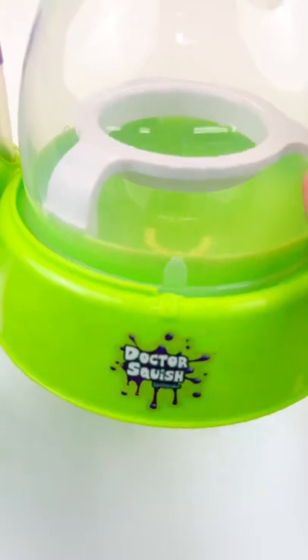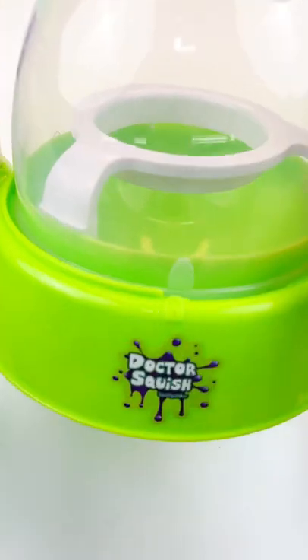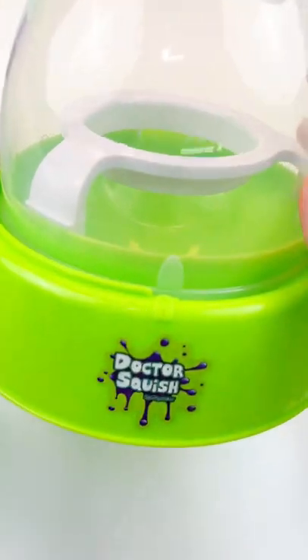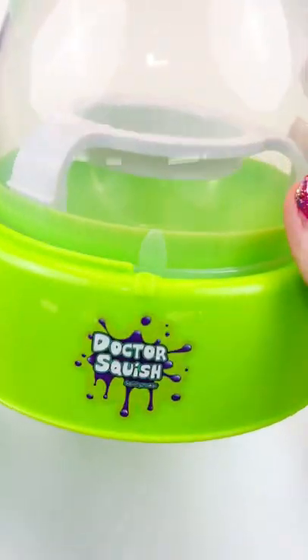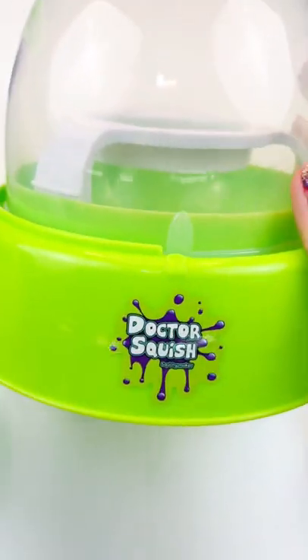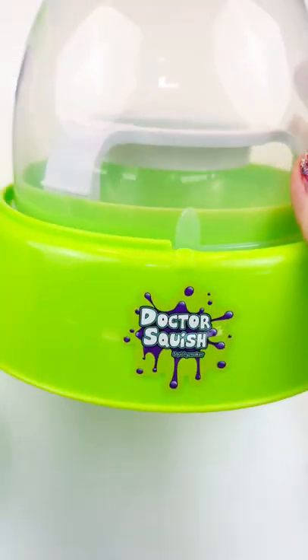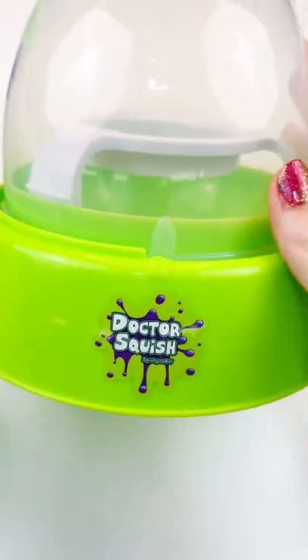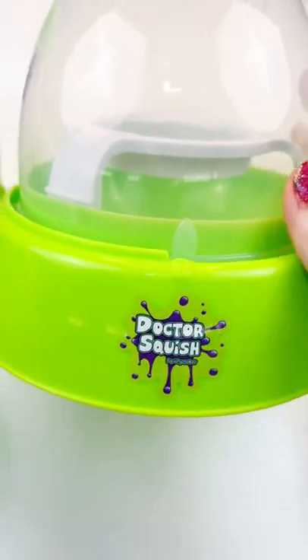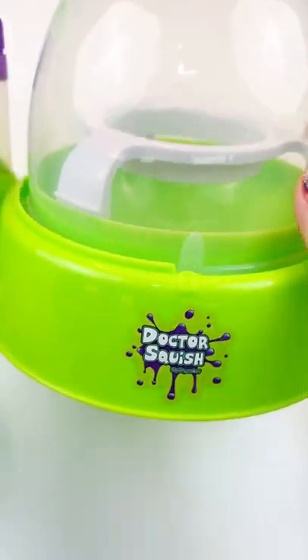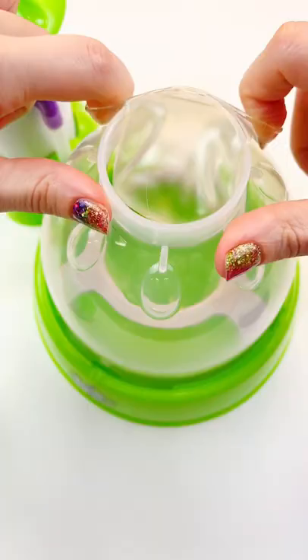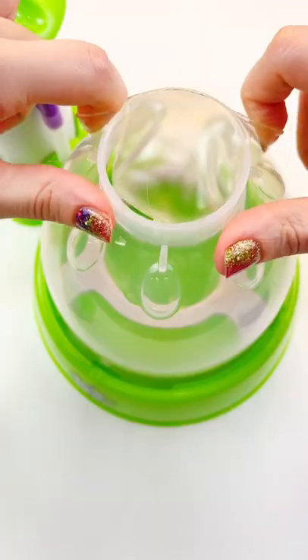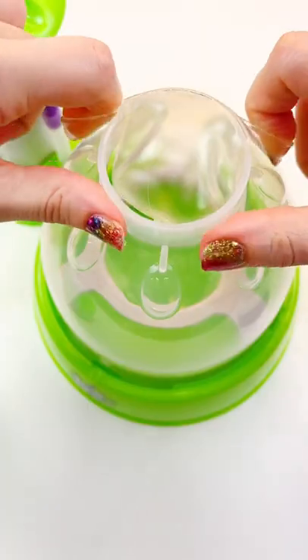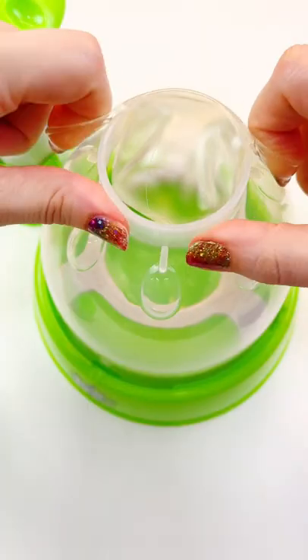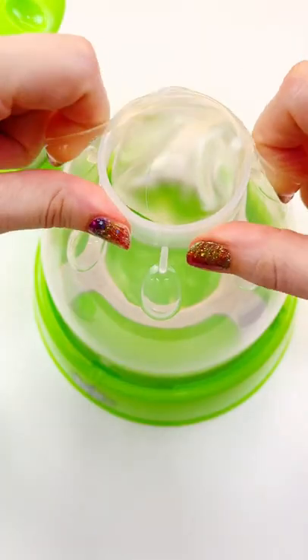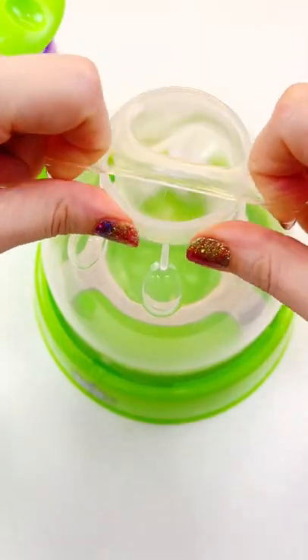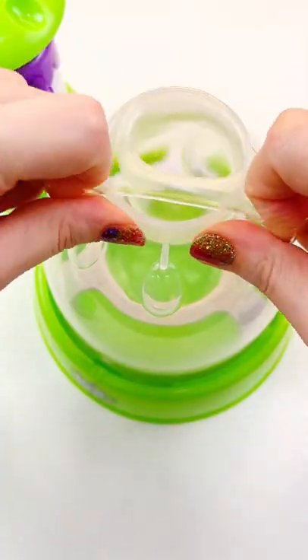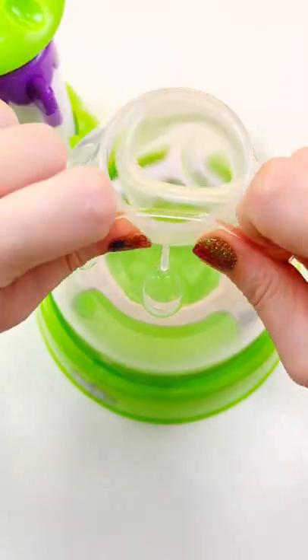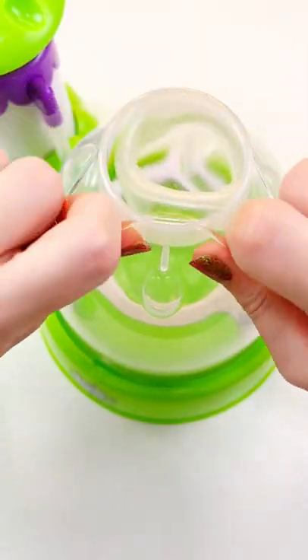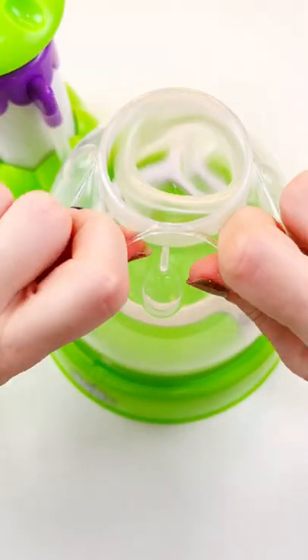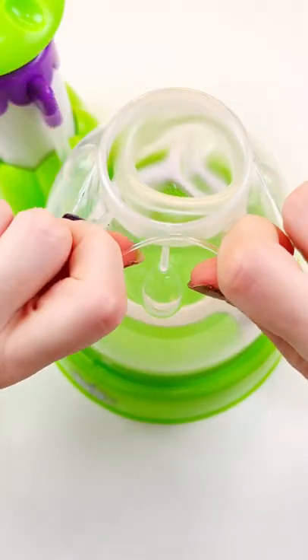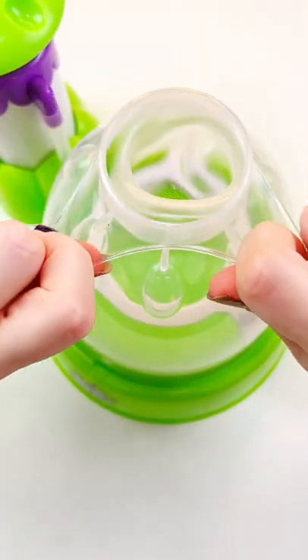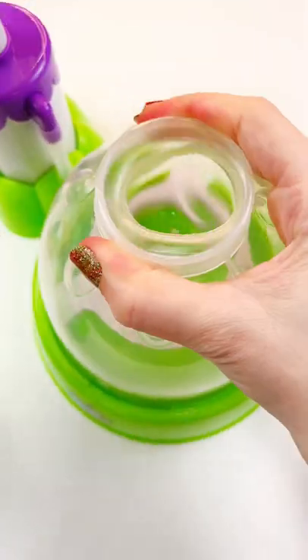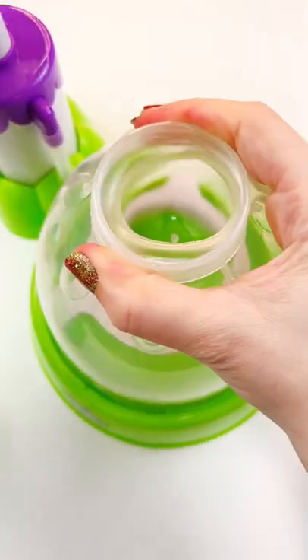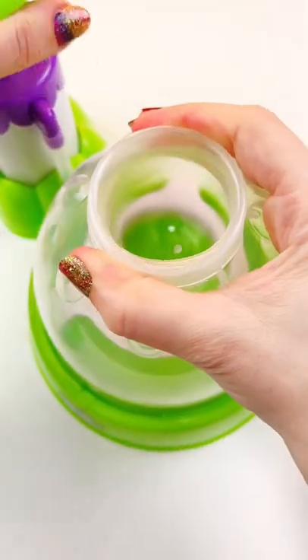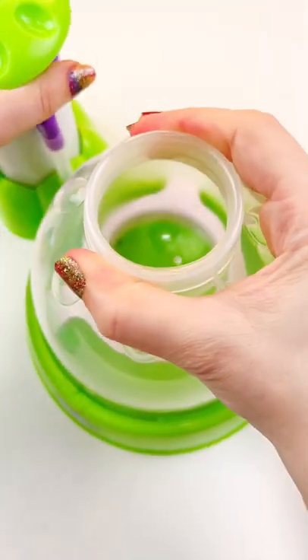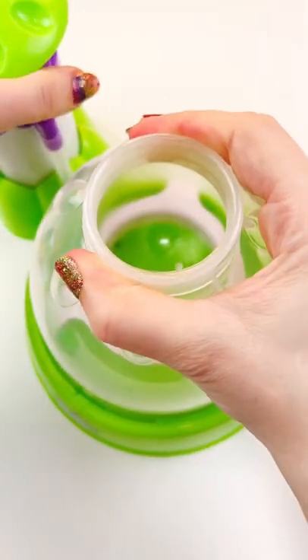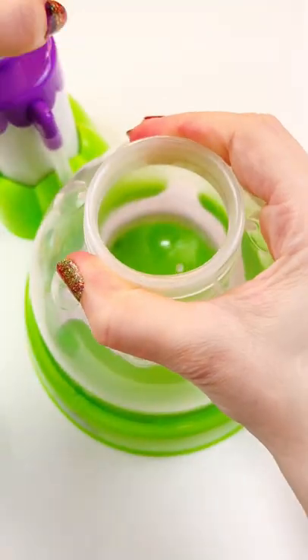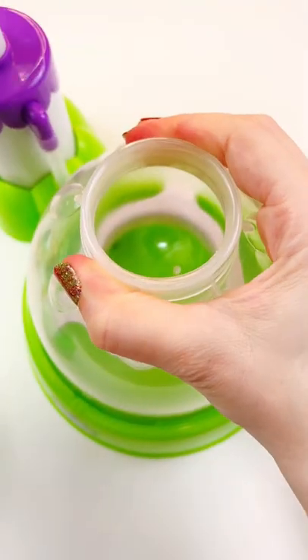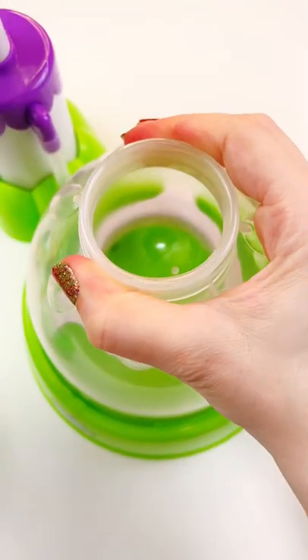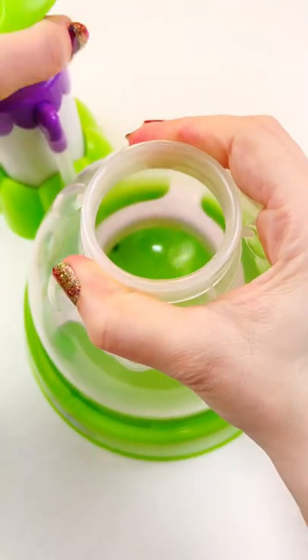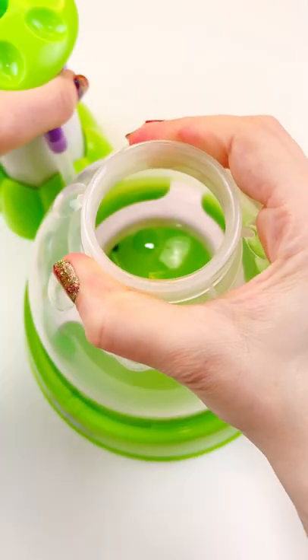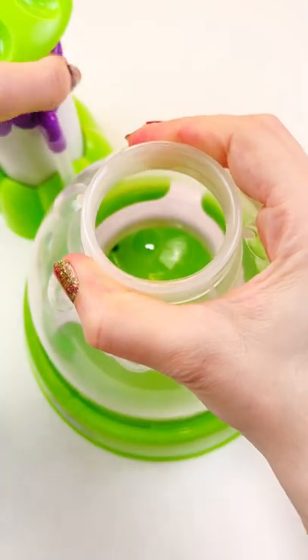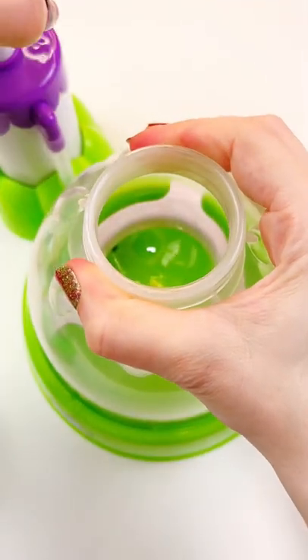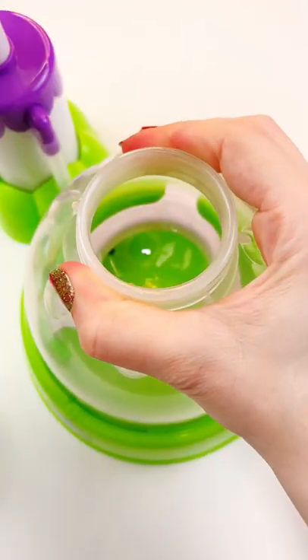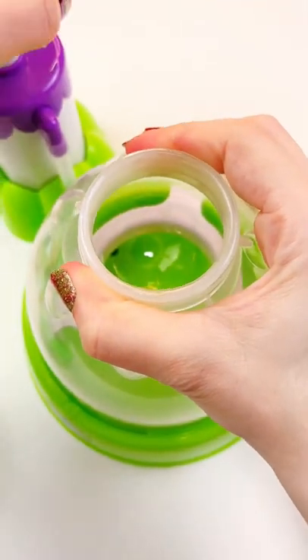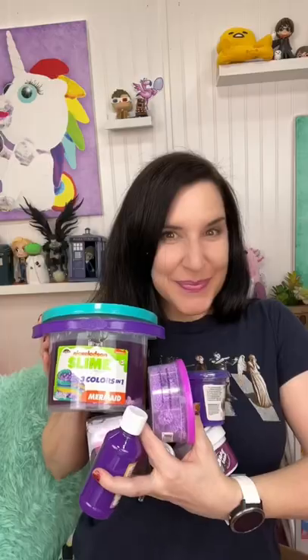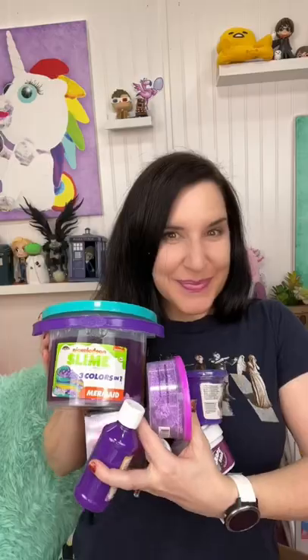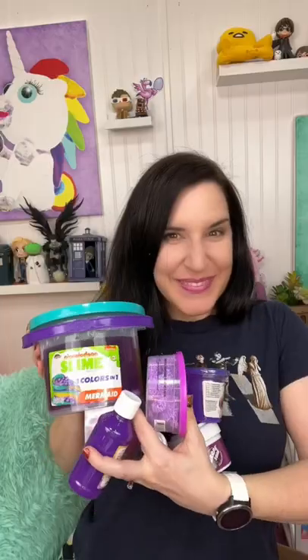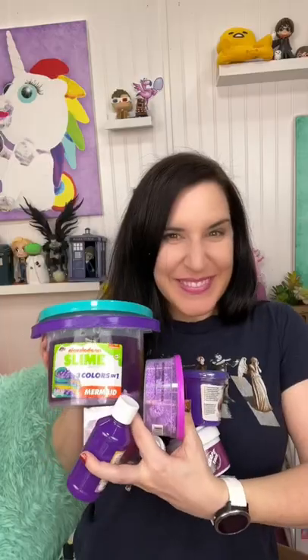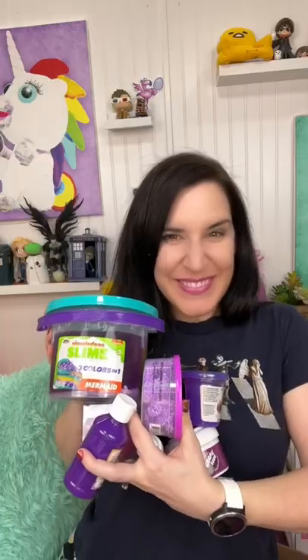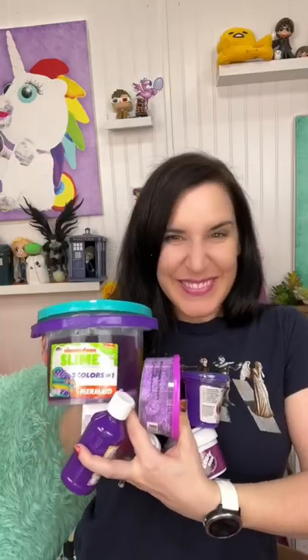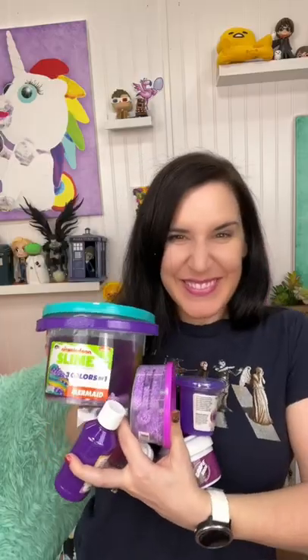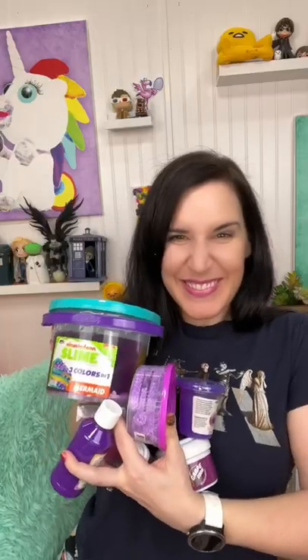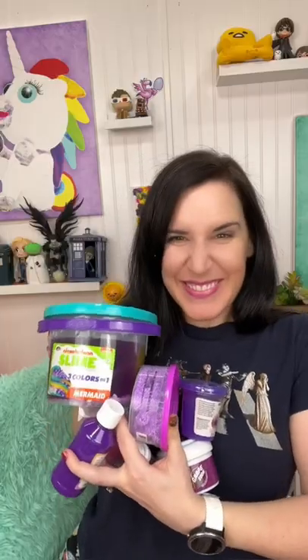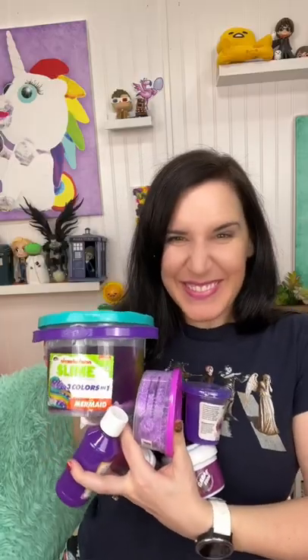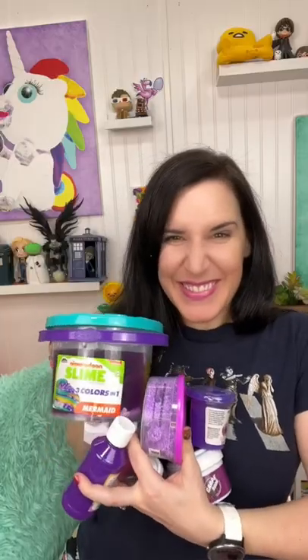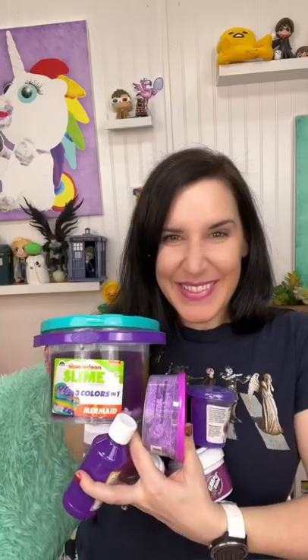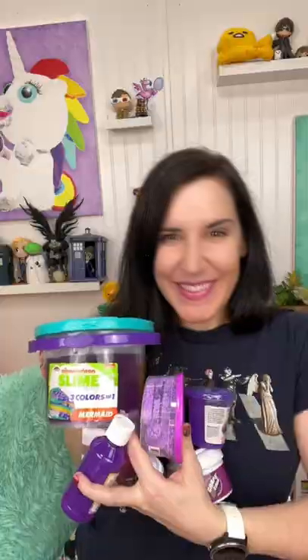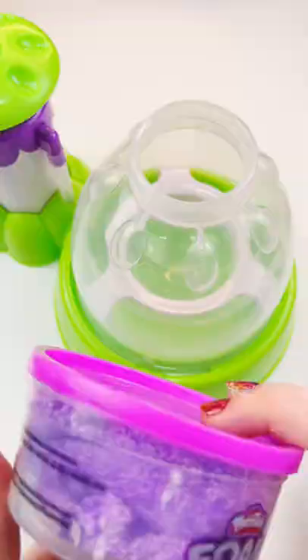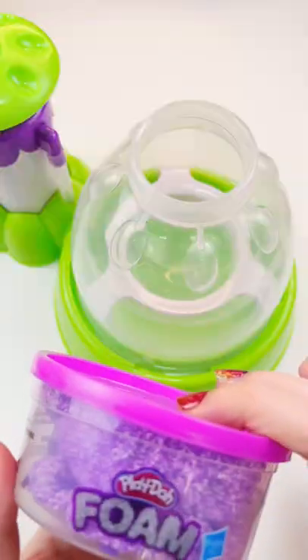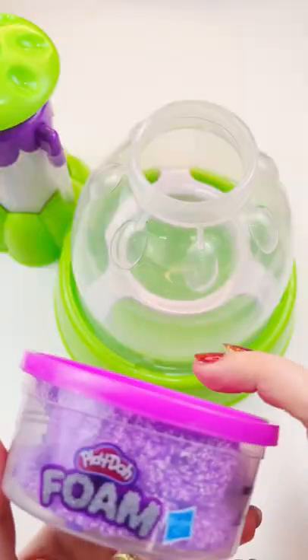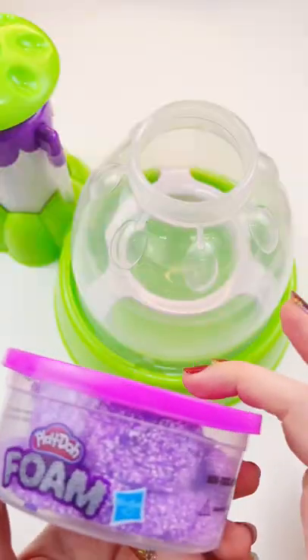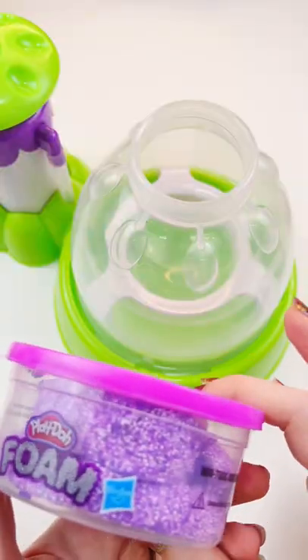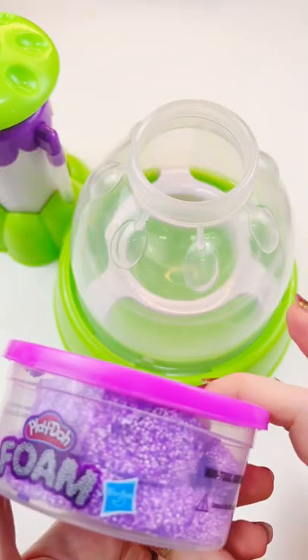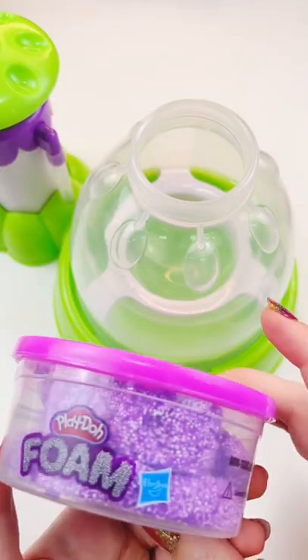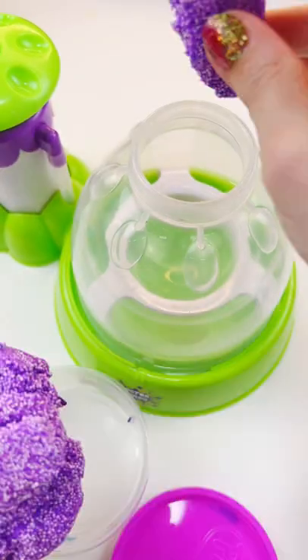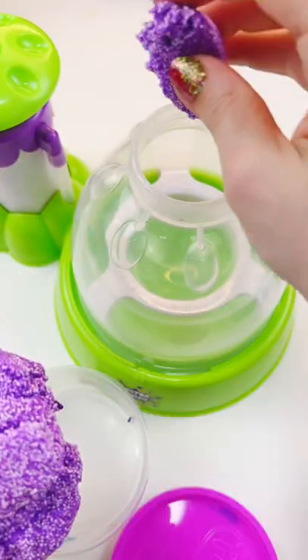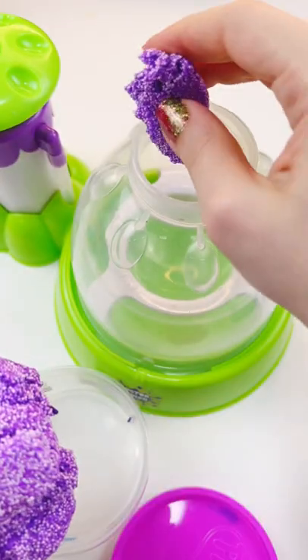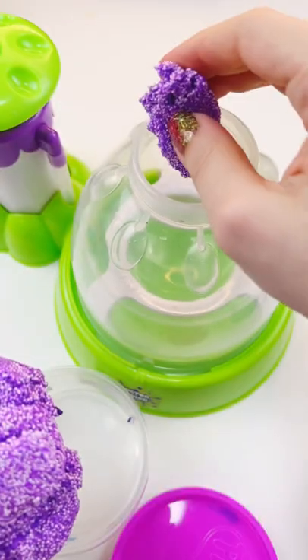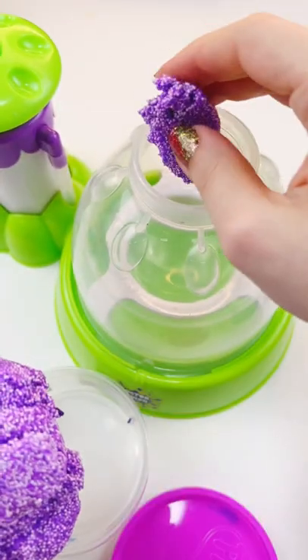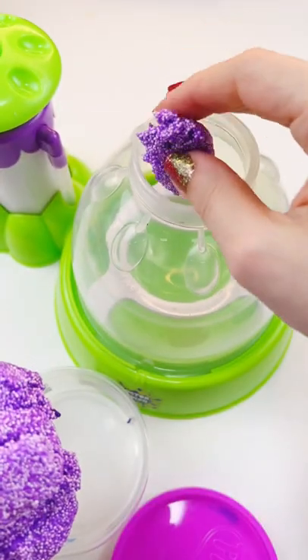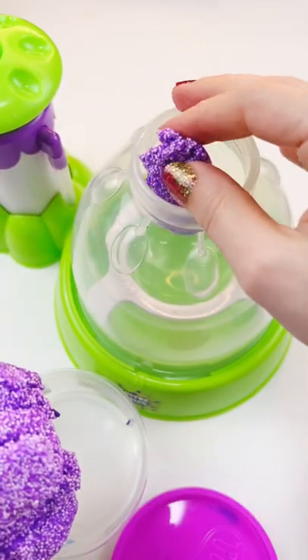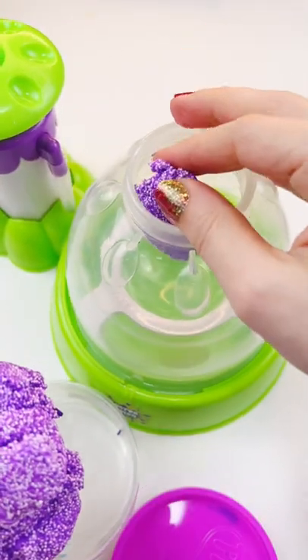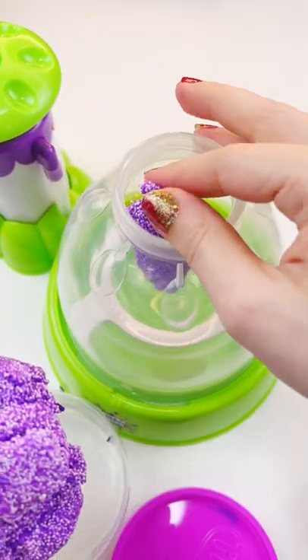How much purple stuff can I put in one squishy? We're gonna find out because I'm making my most purple squishy with every purple thing I got.